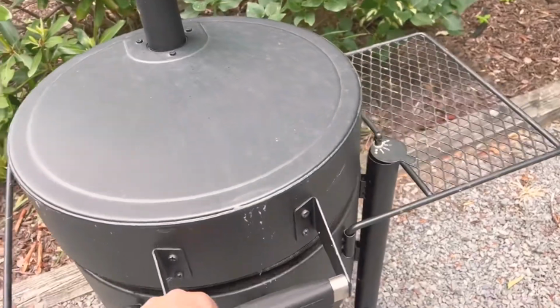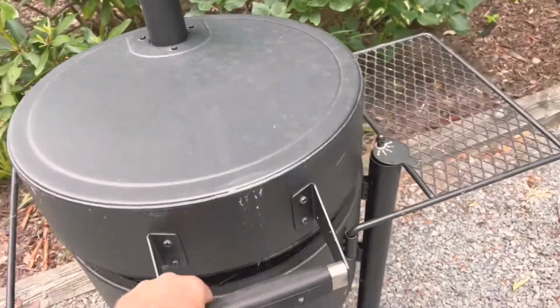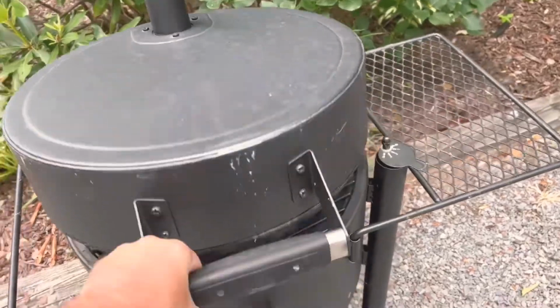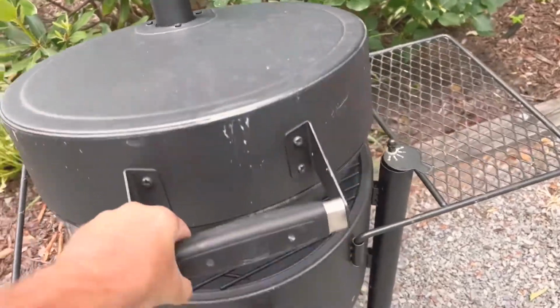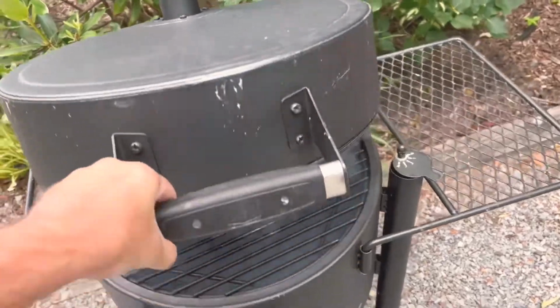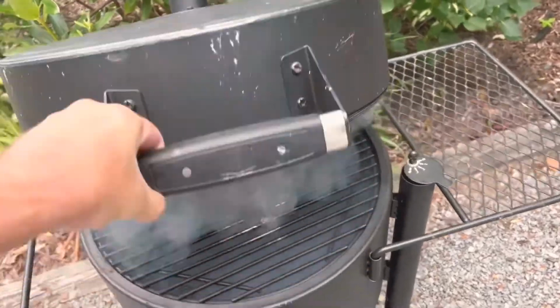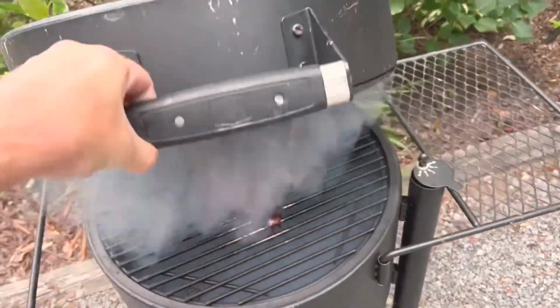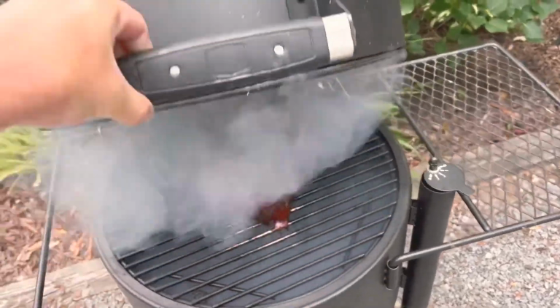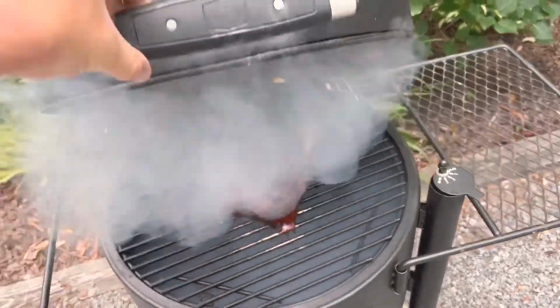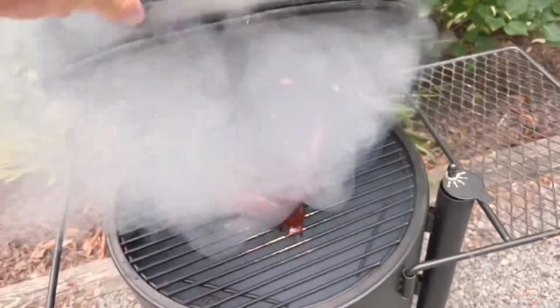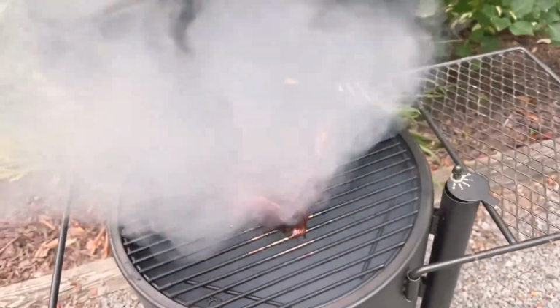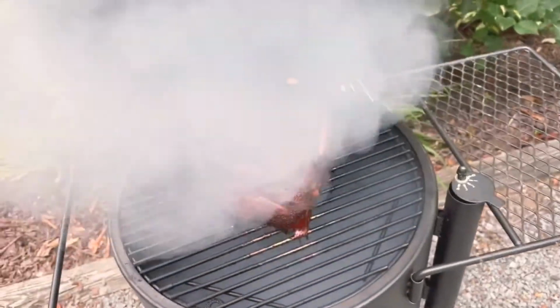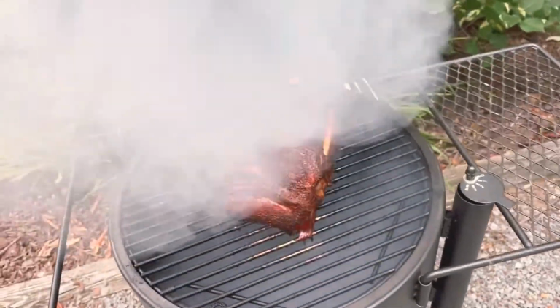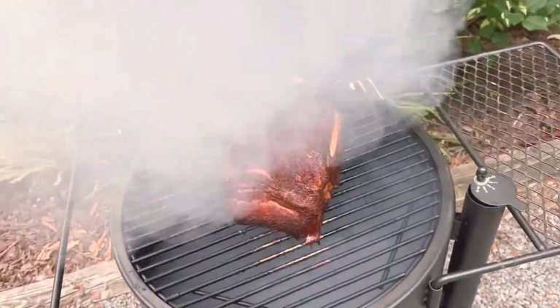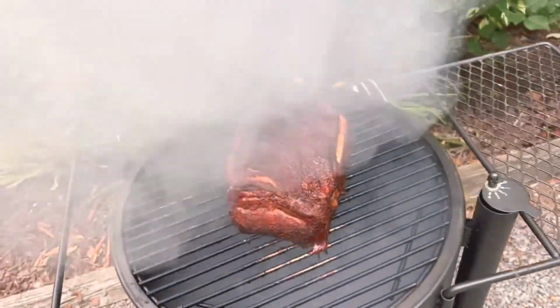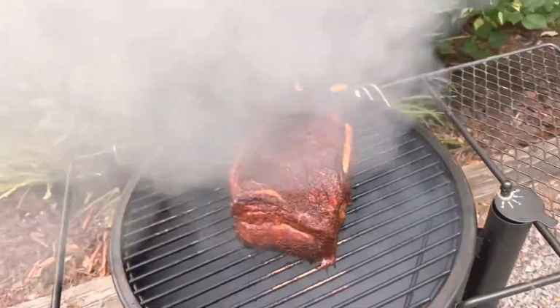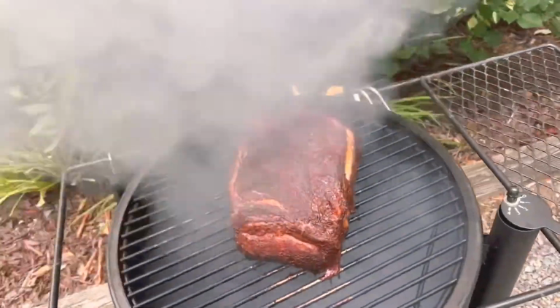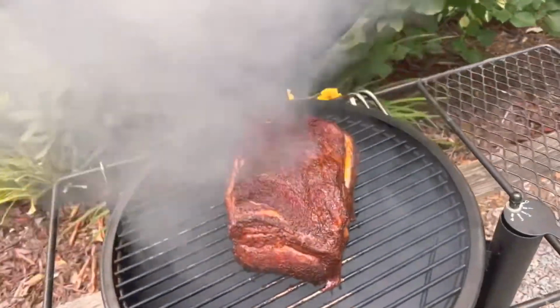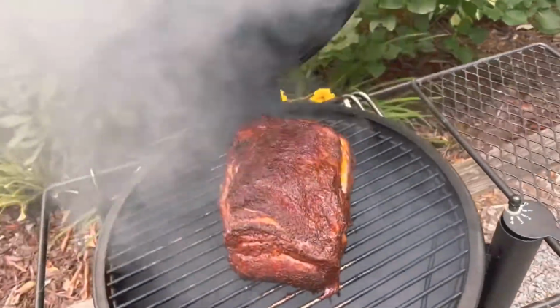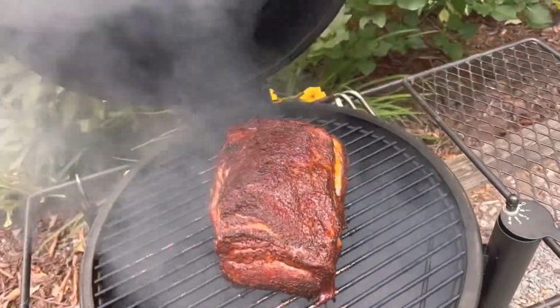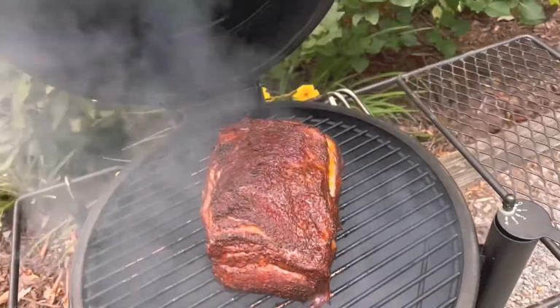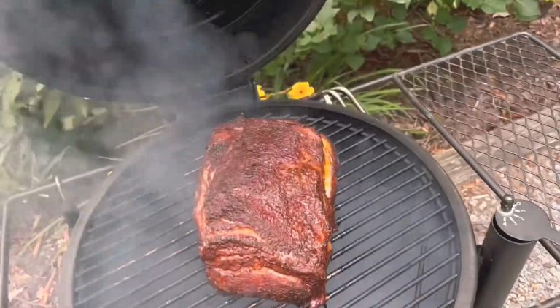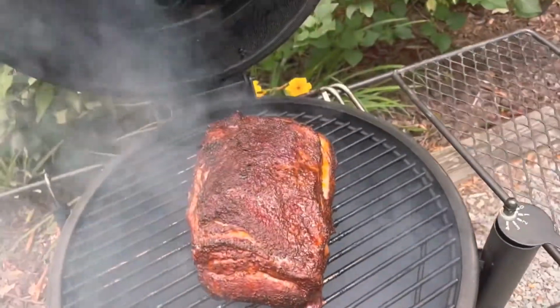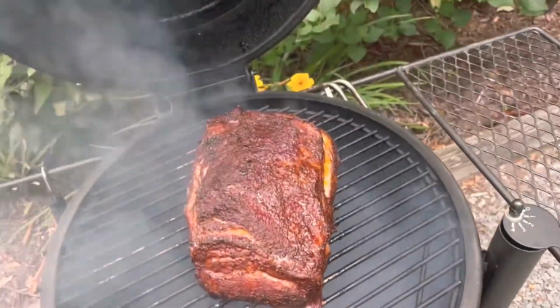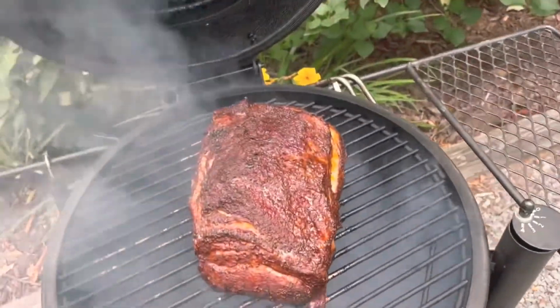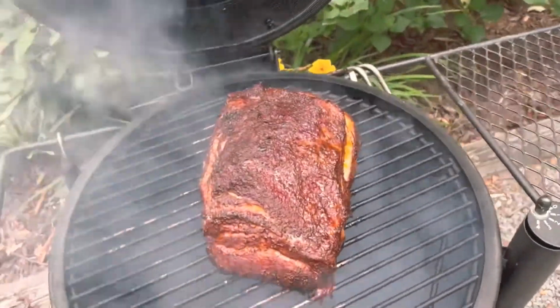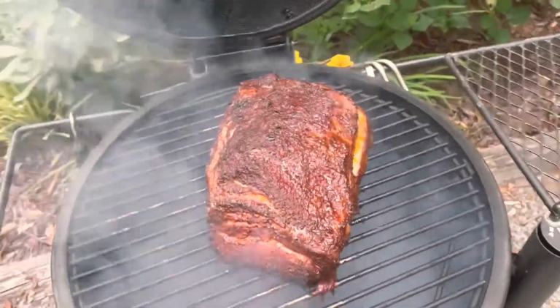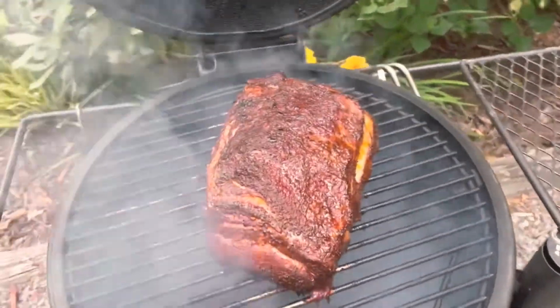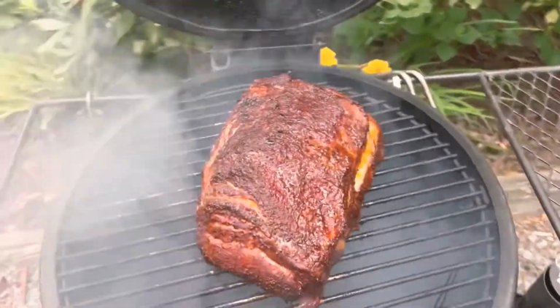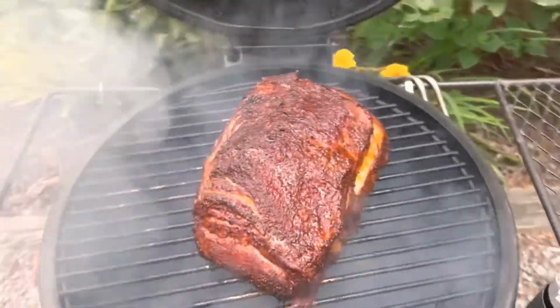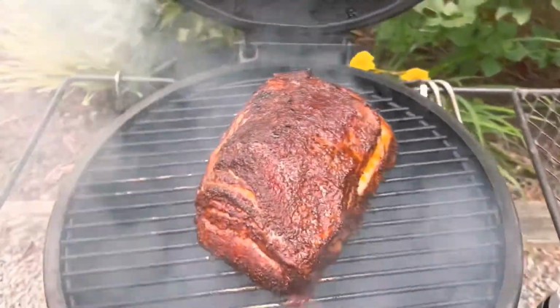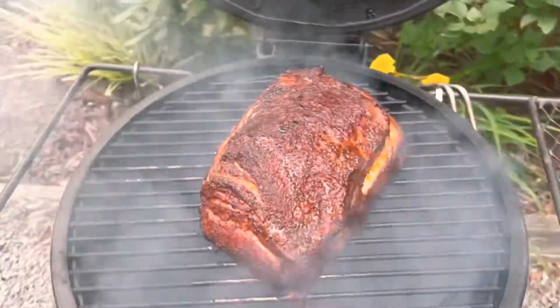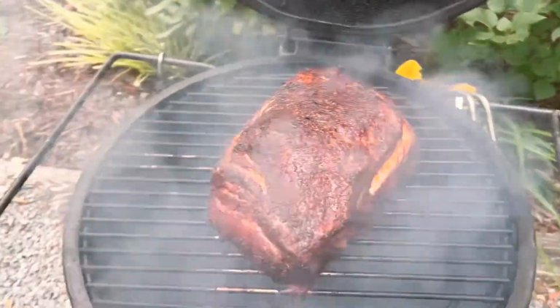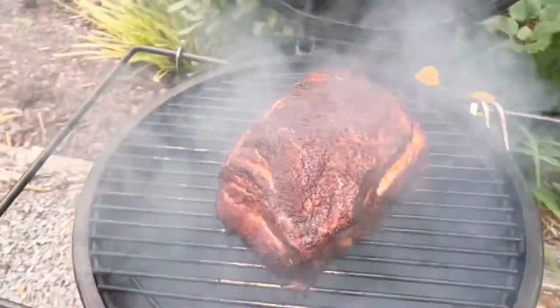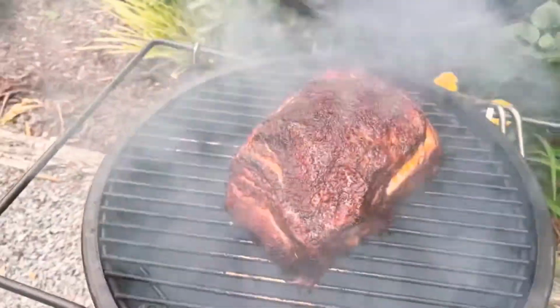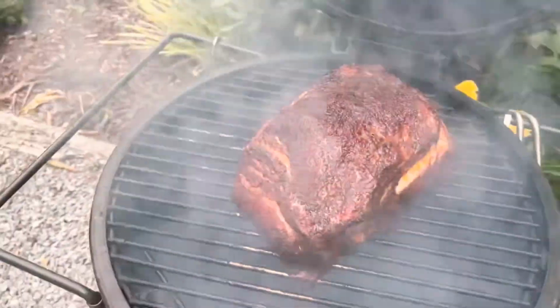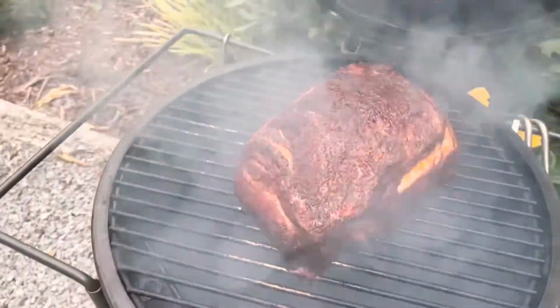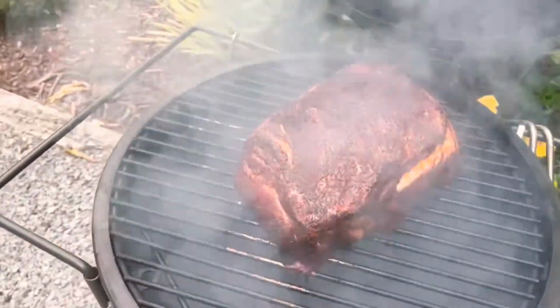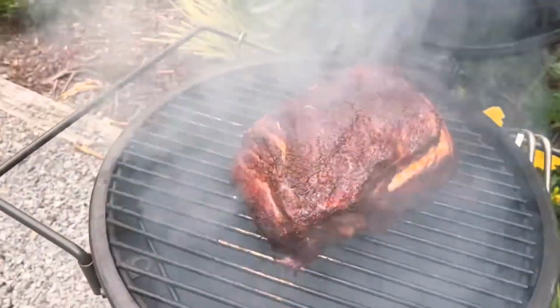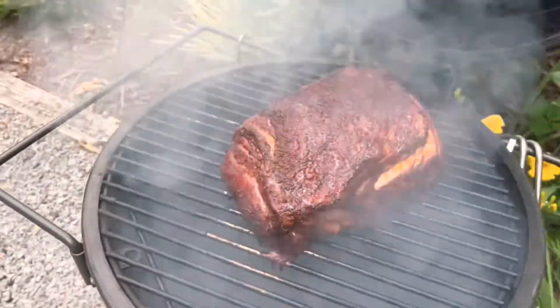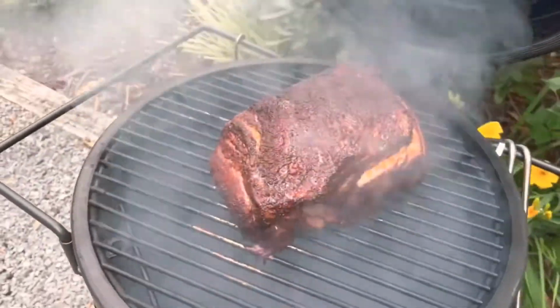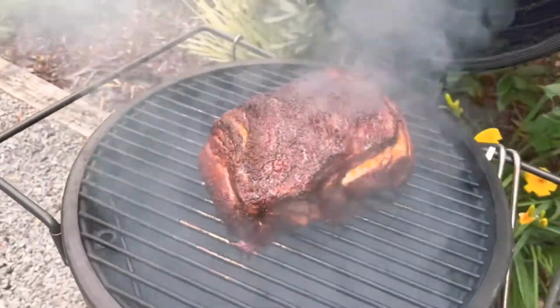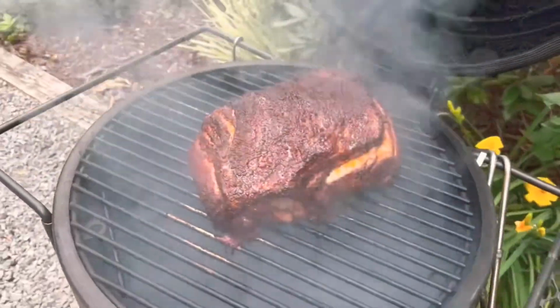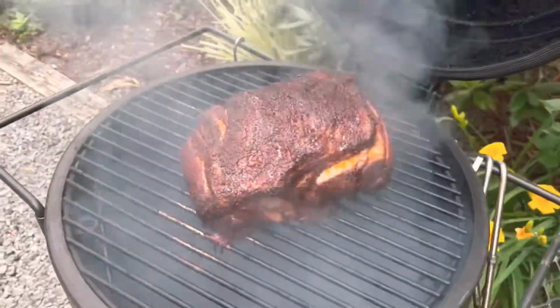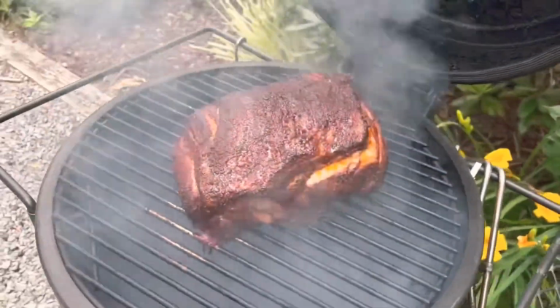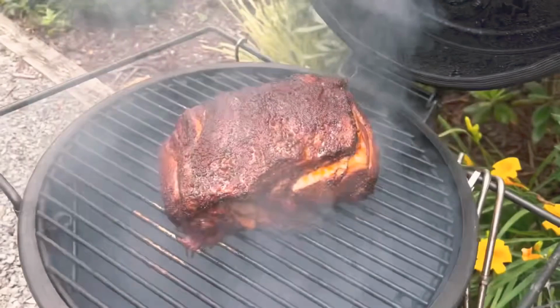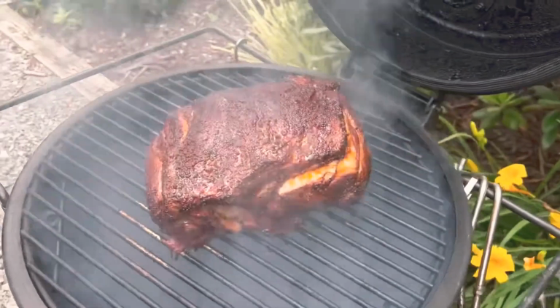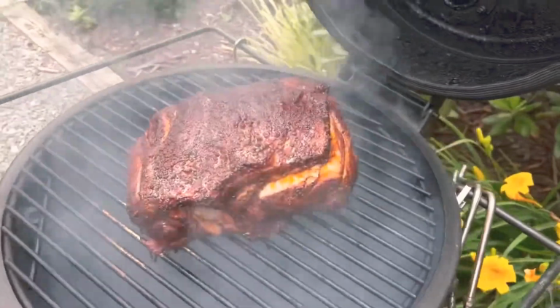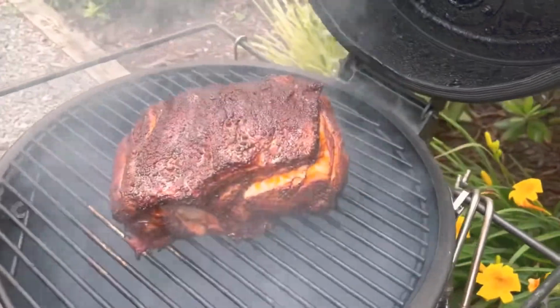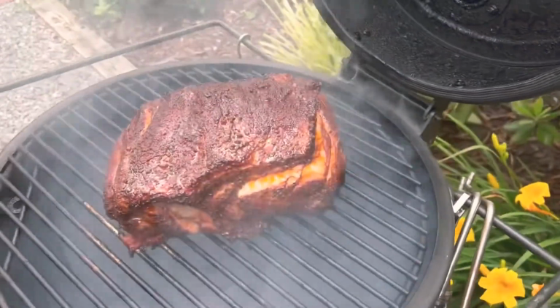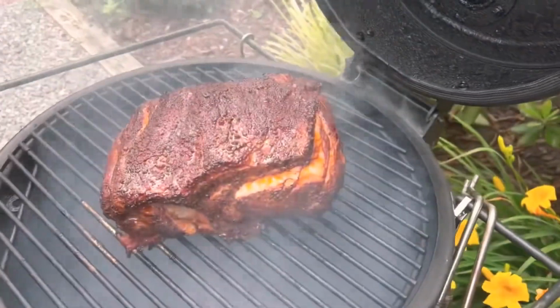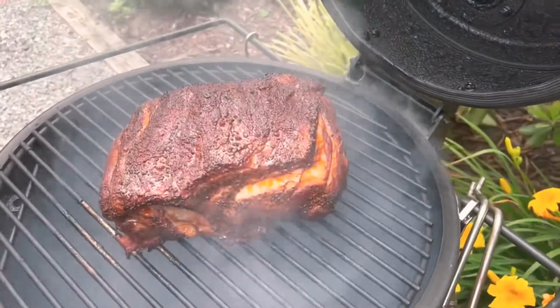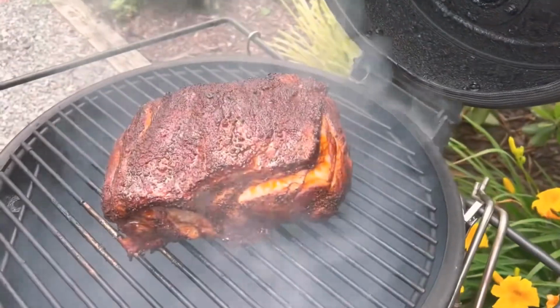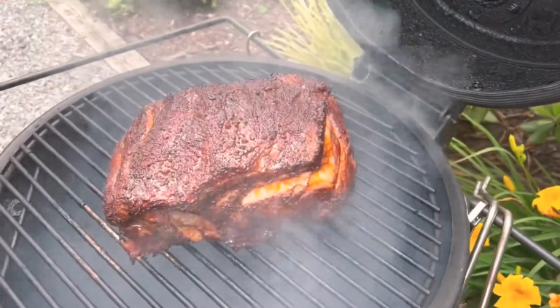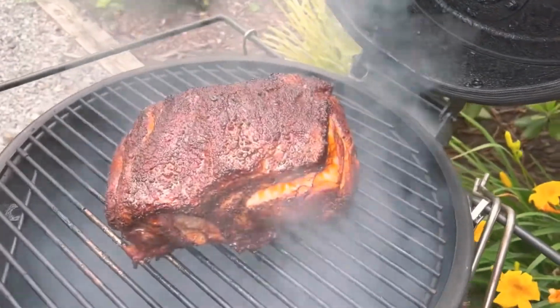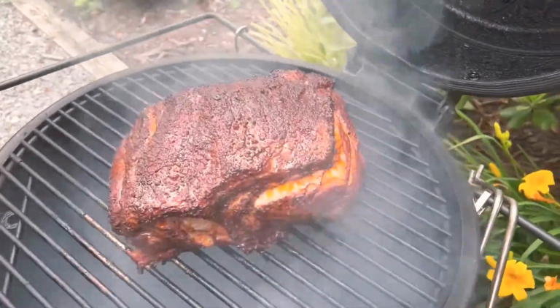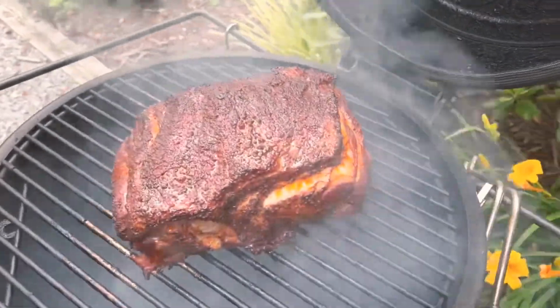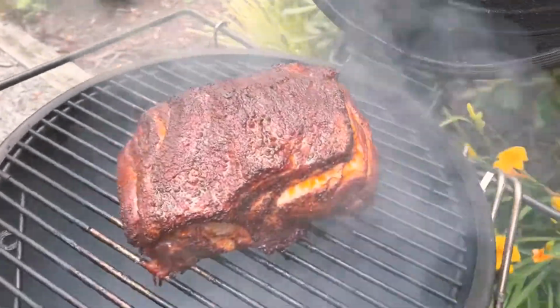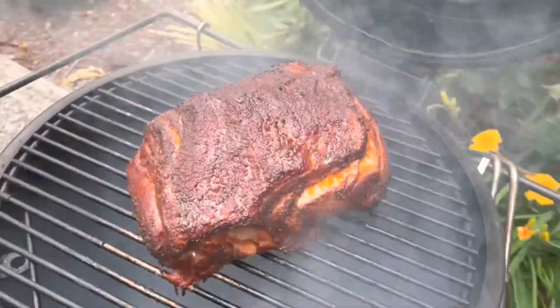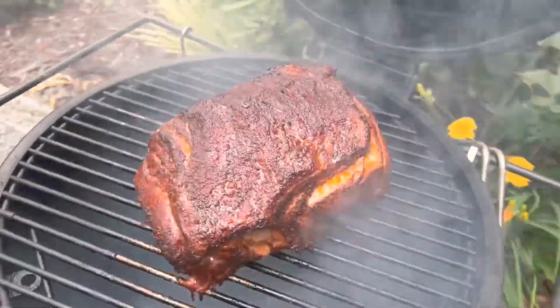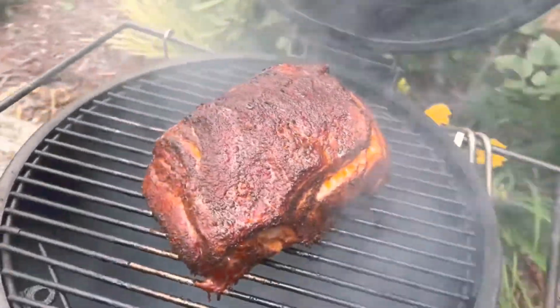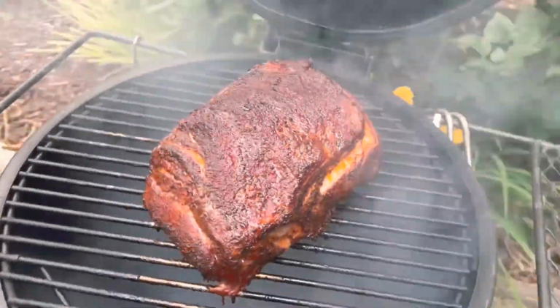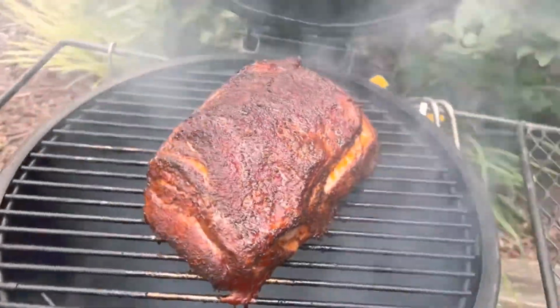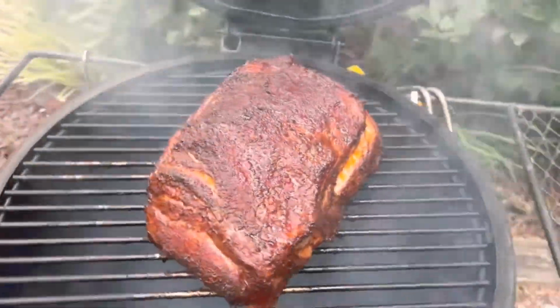Pork butt on the Oklahoma Joe's Bronco for pulled pork on the 4th of July.